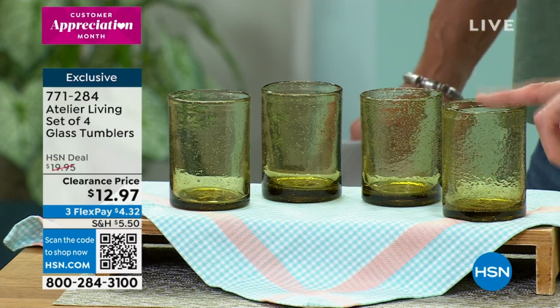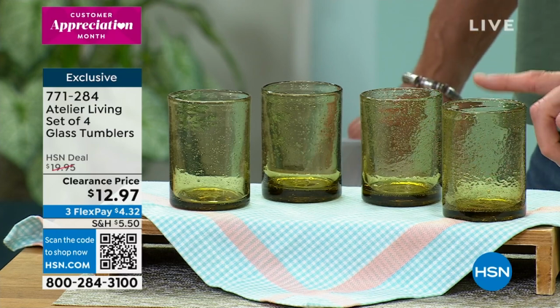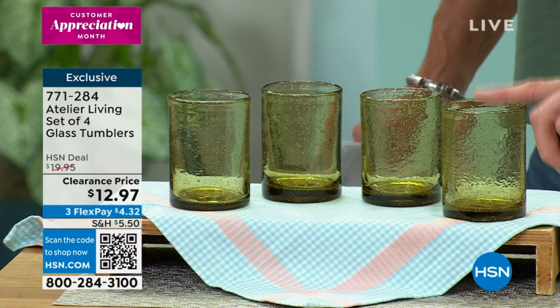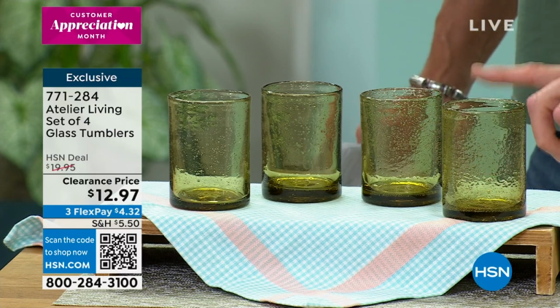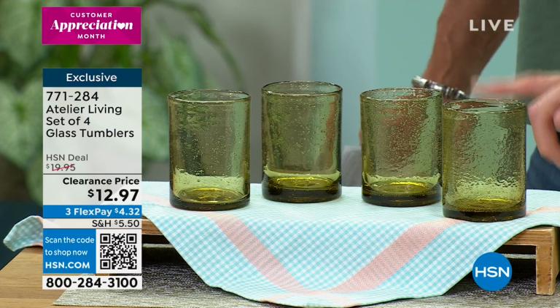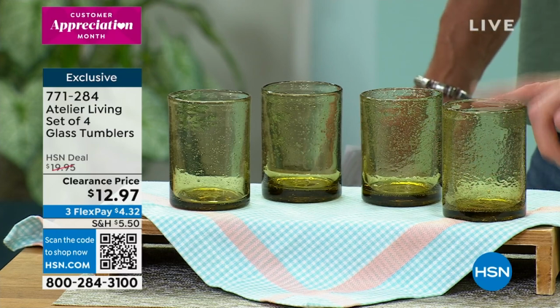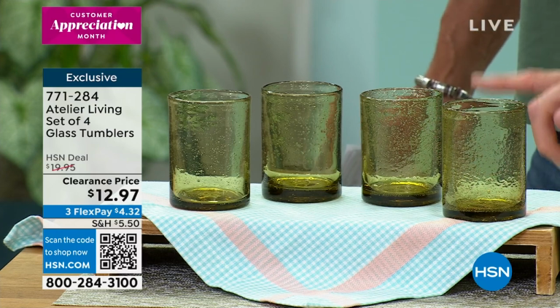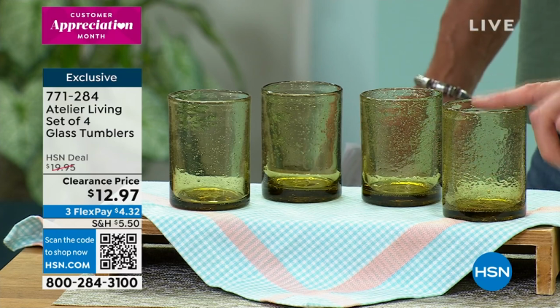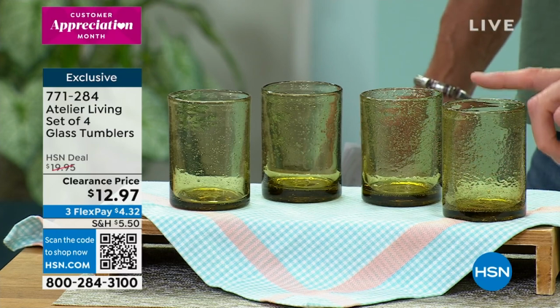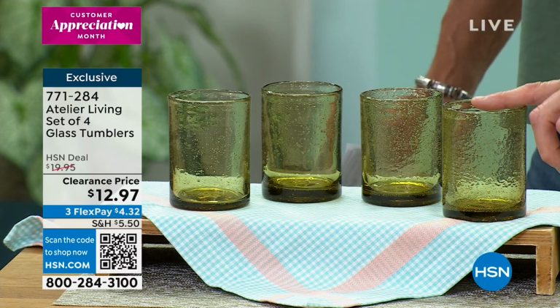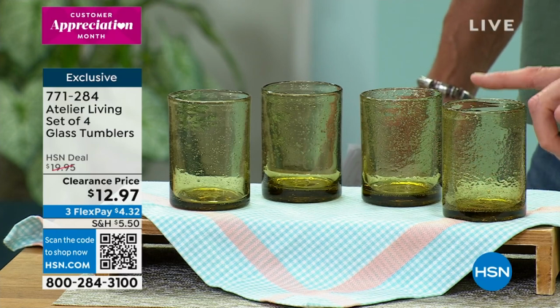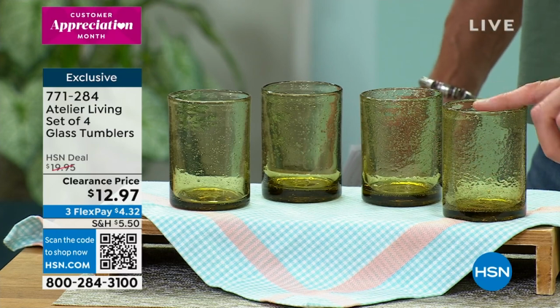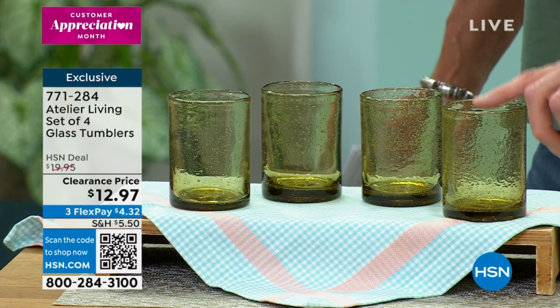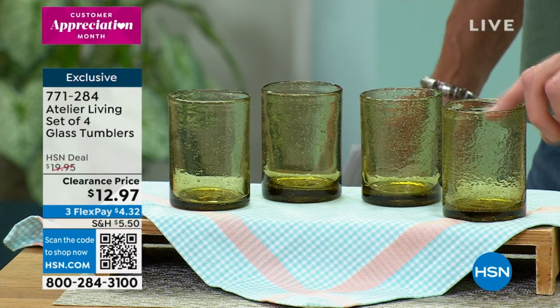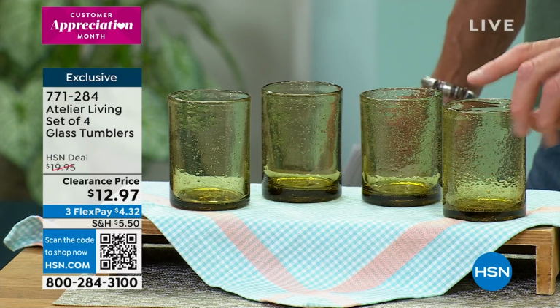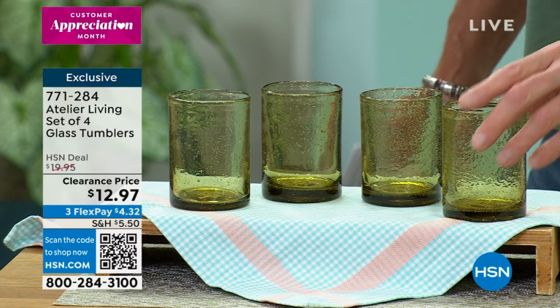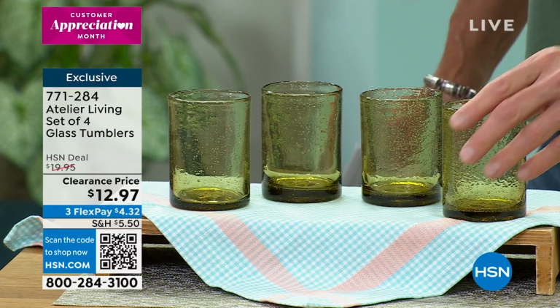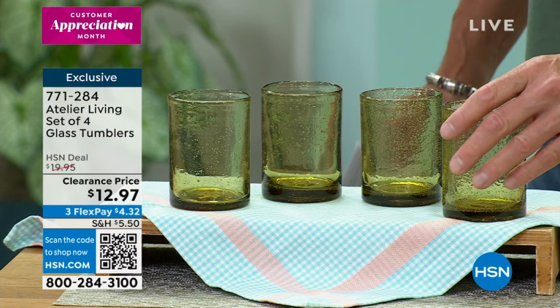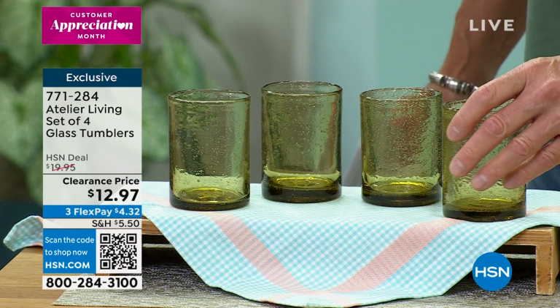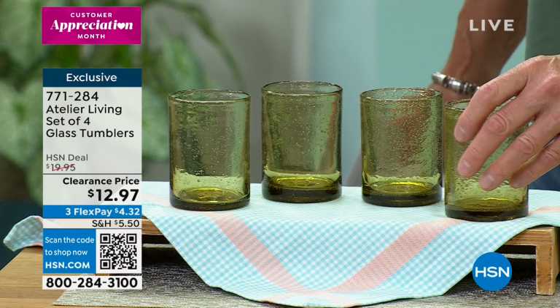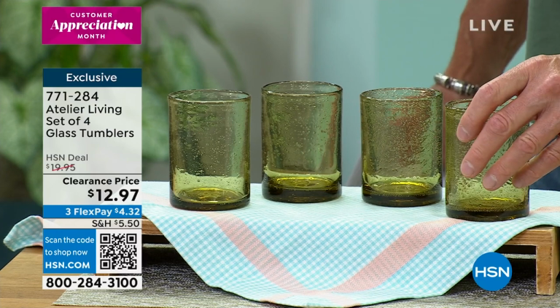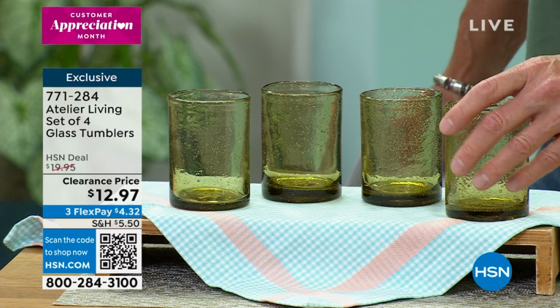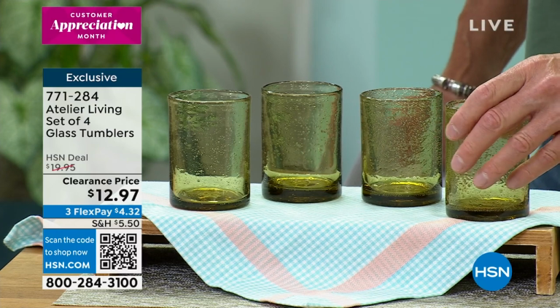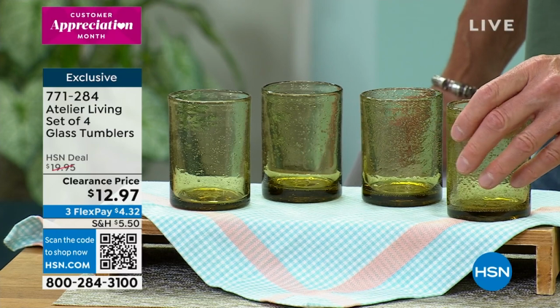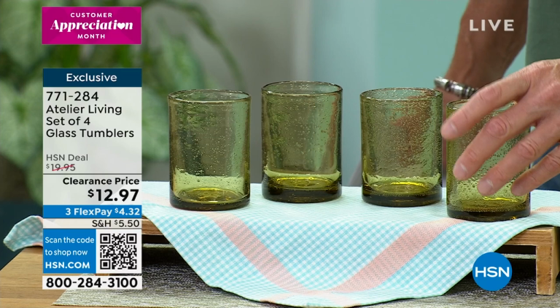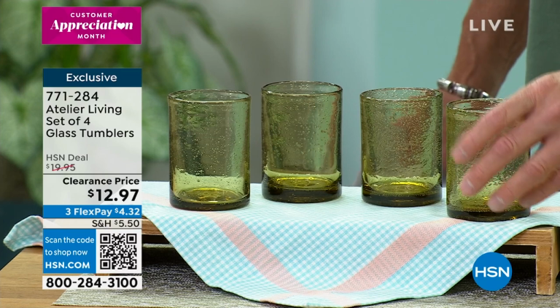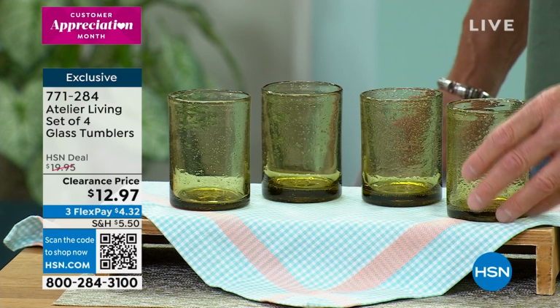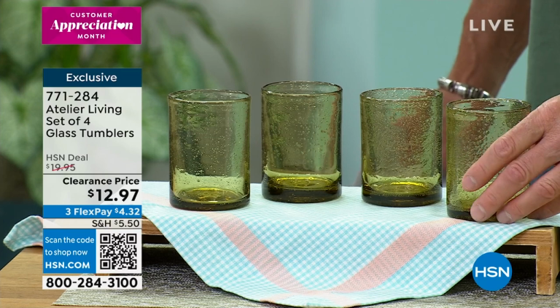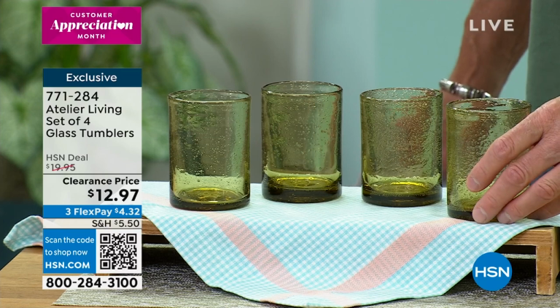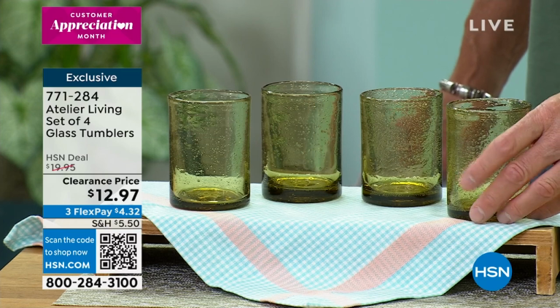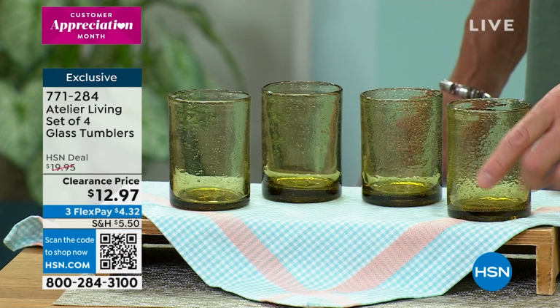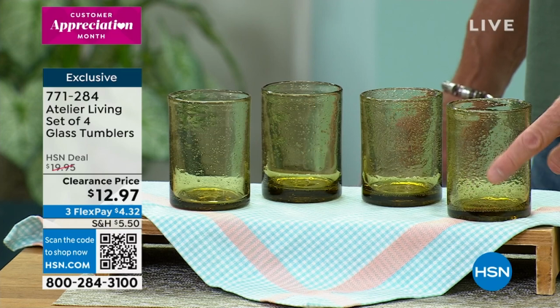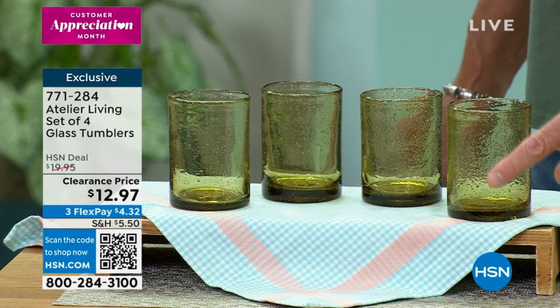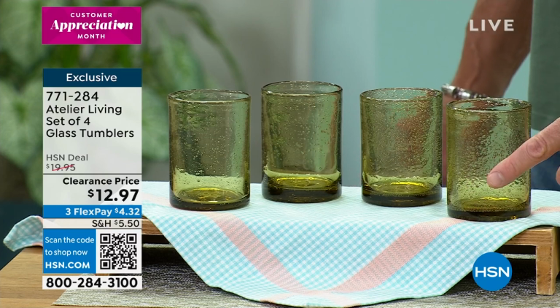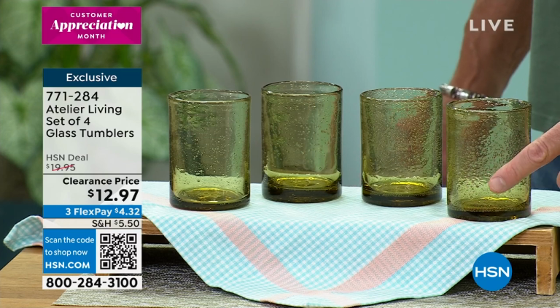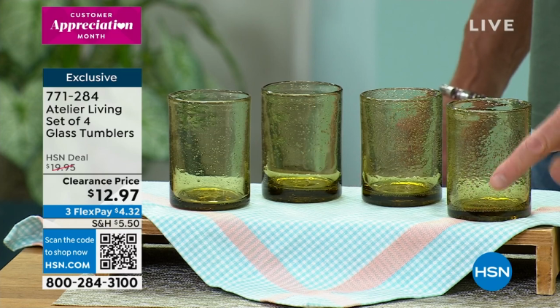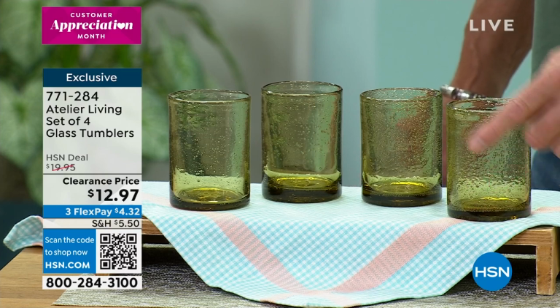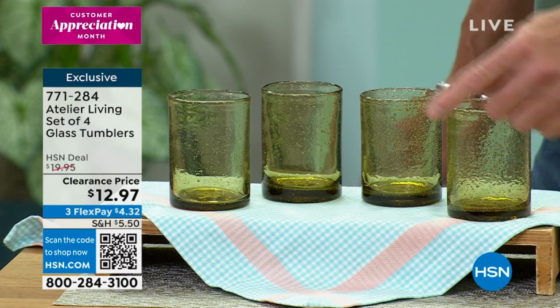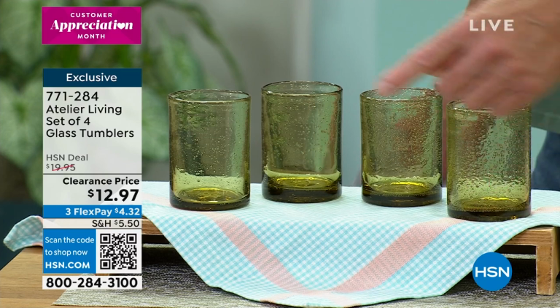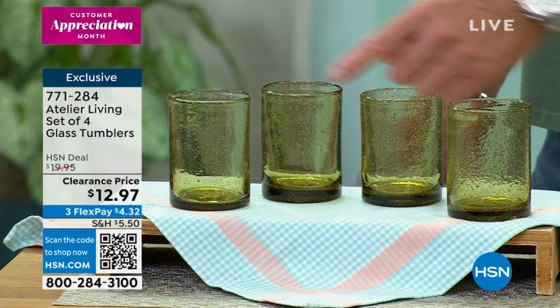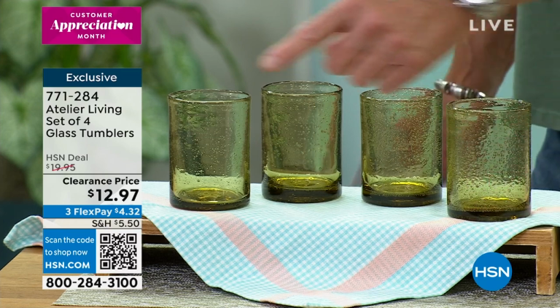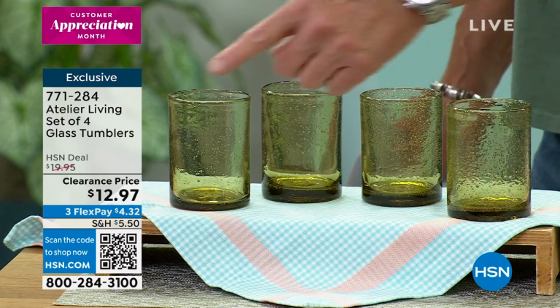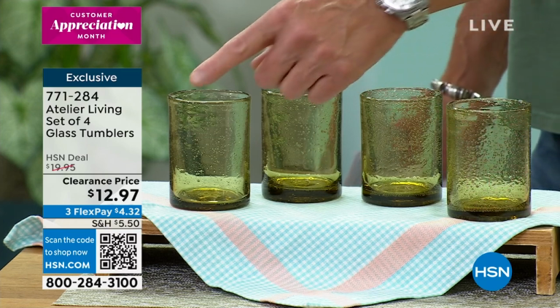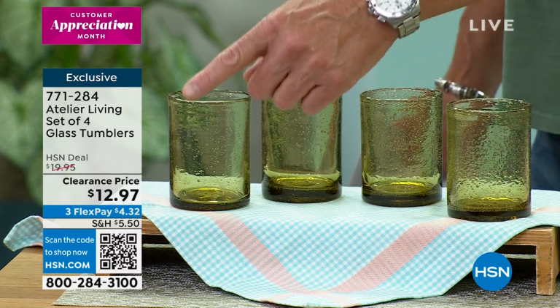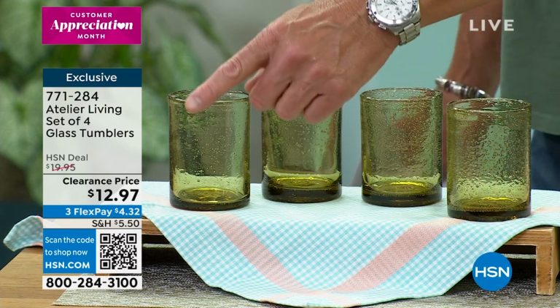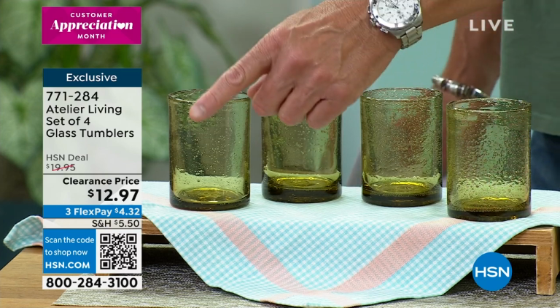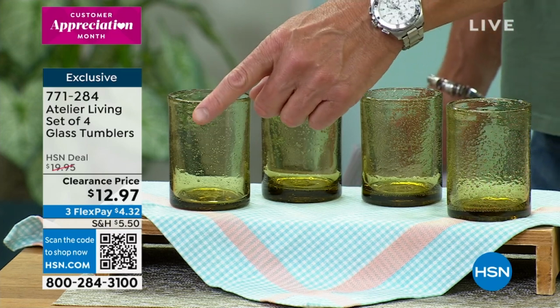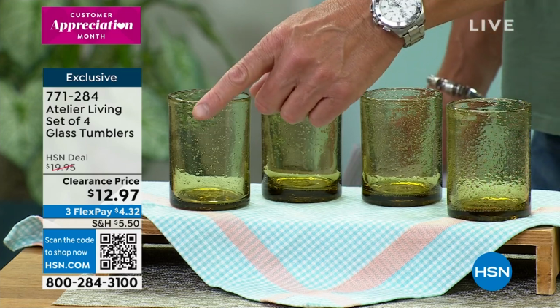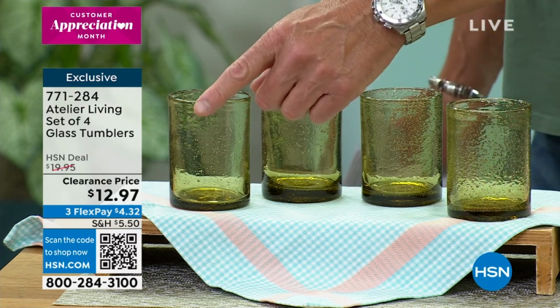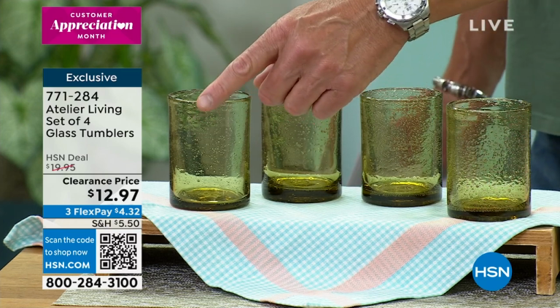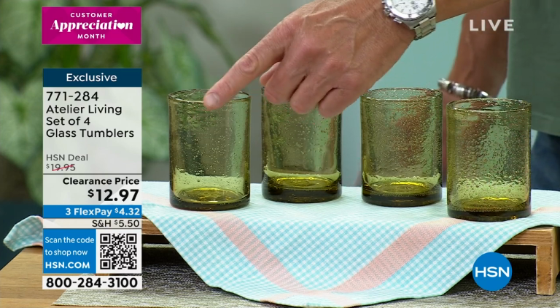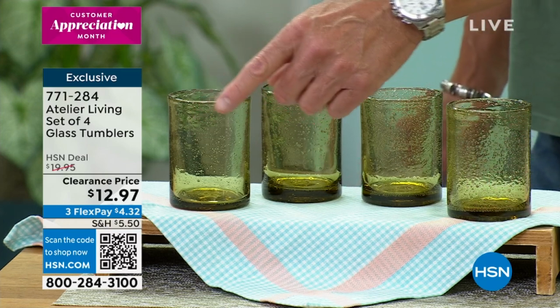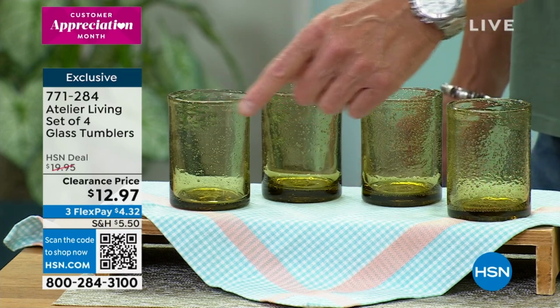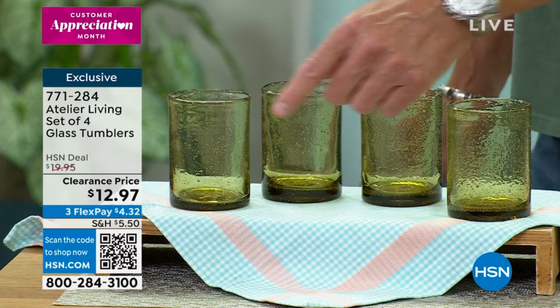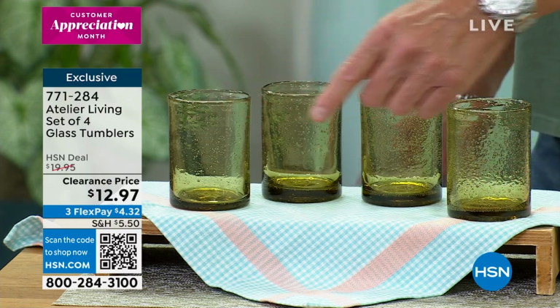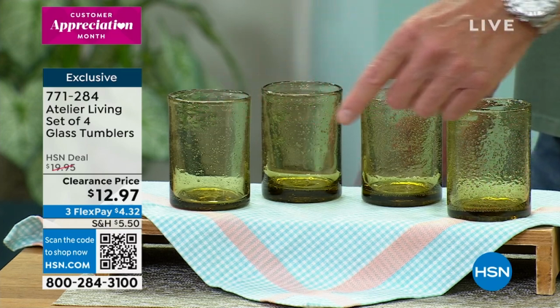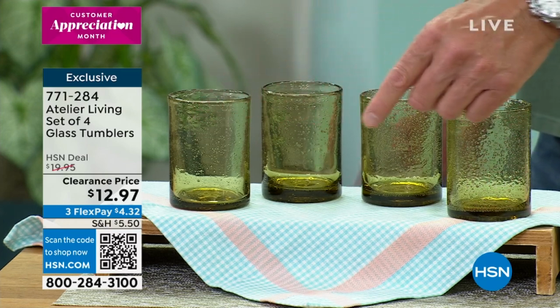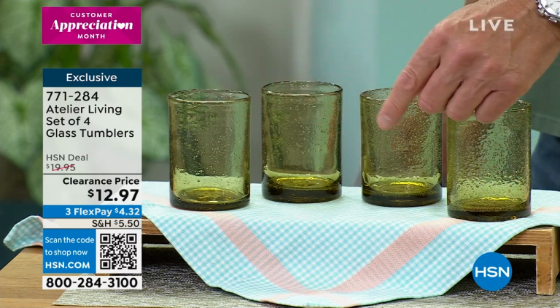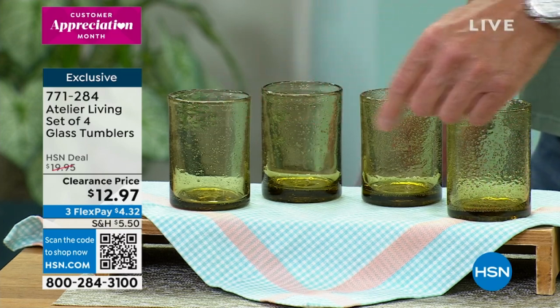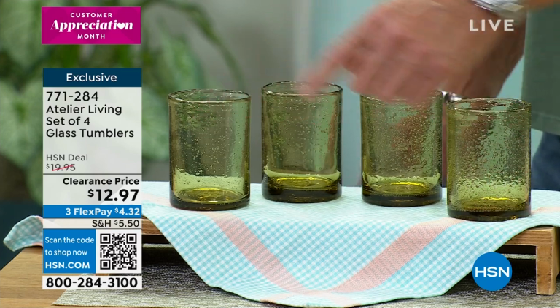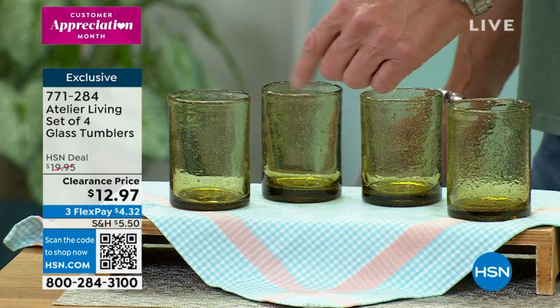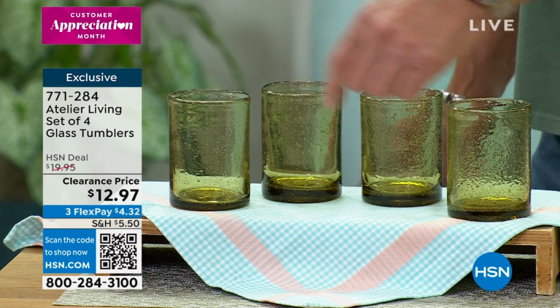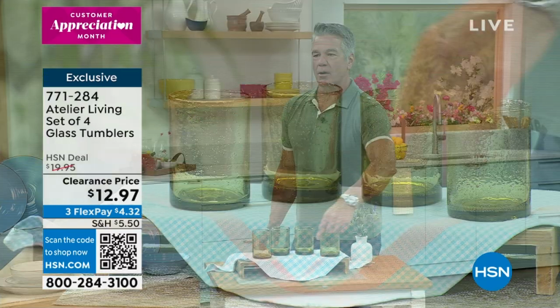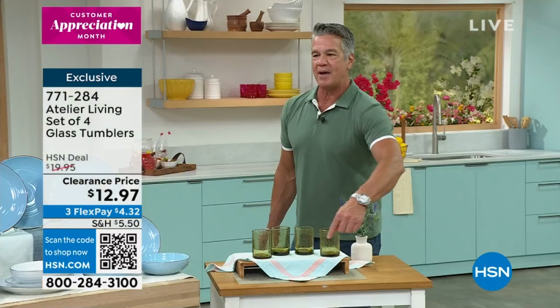They used to have these at certain restaurants — they'd have them in the orange color. I love these. Look at the clearance price — they're $12.97. And you get all four.